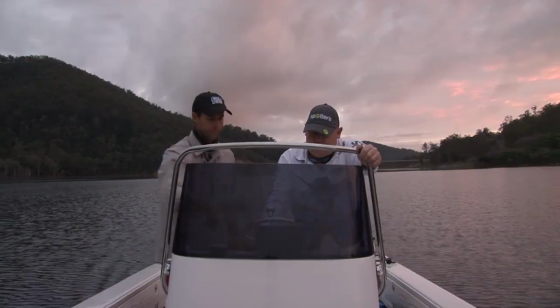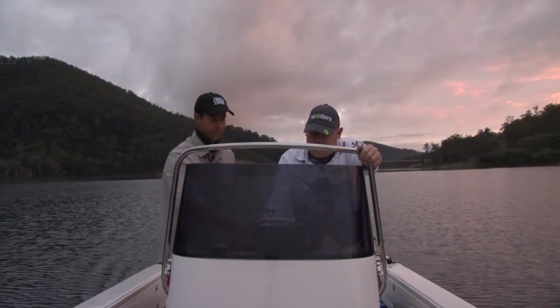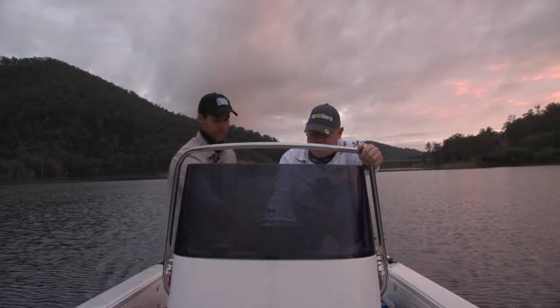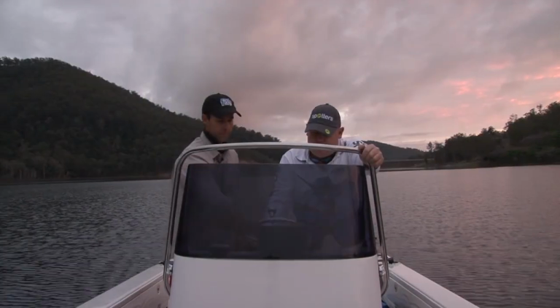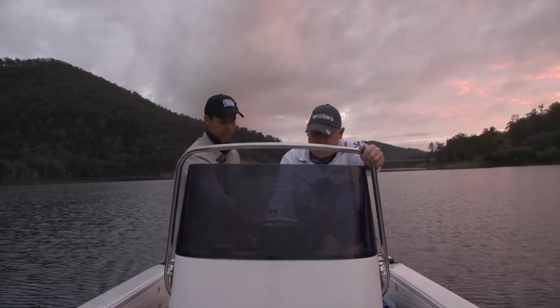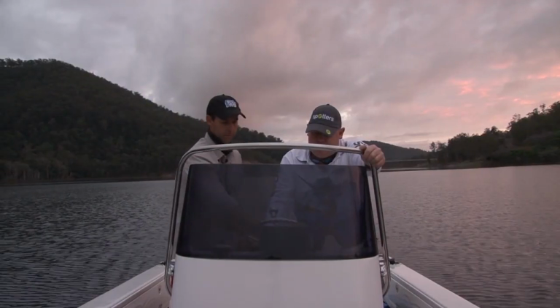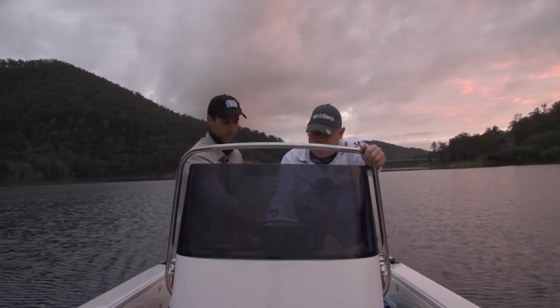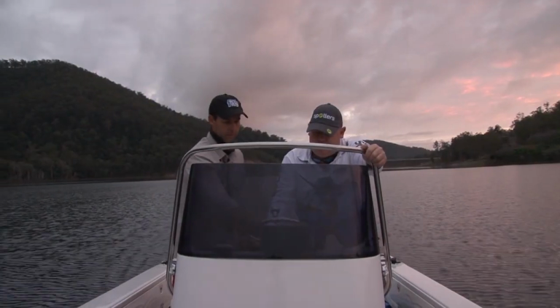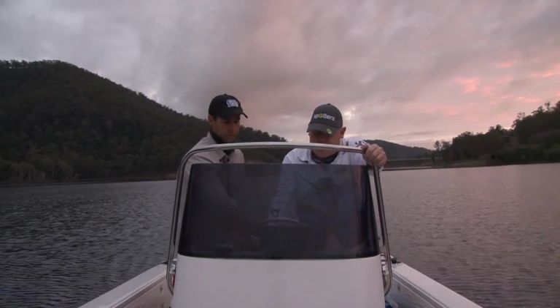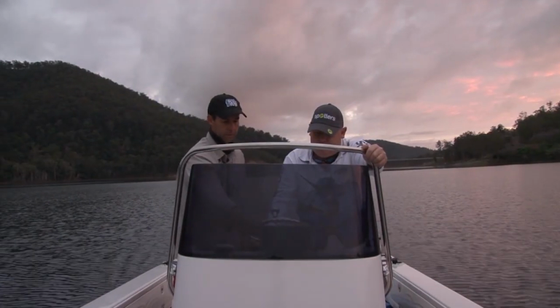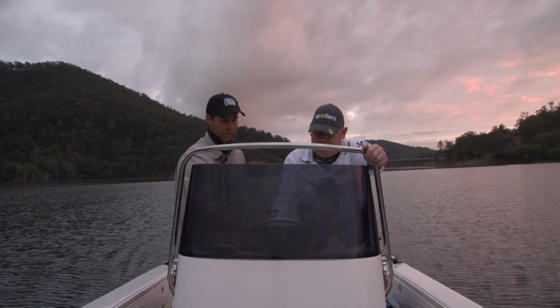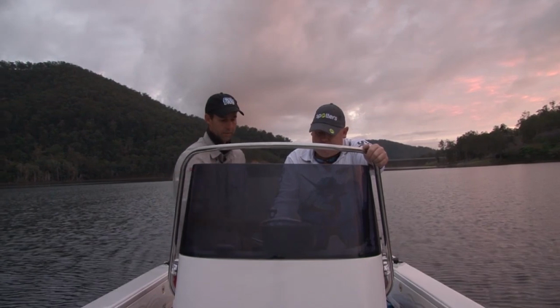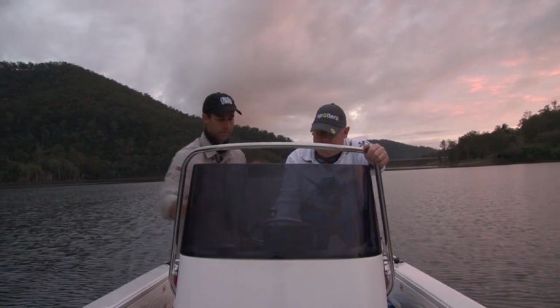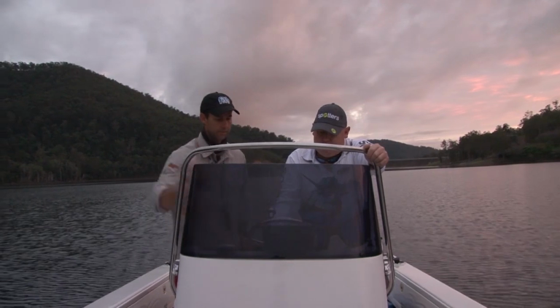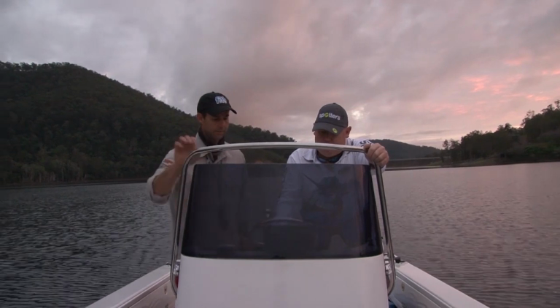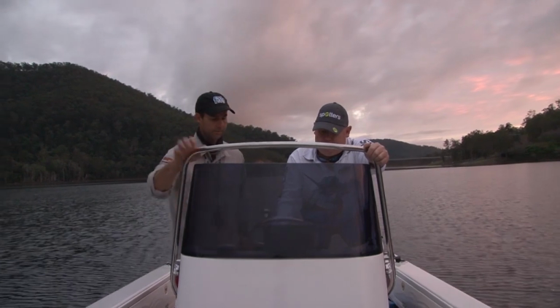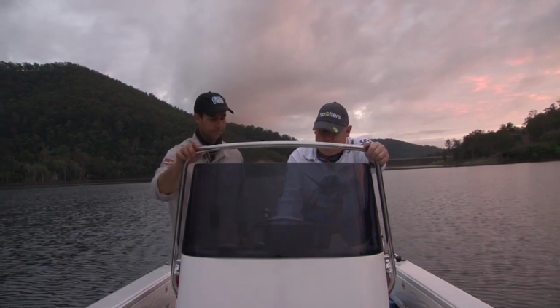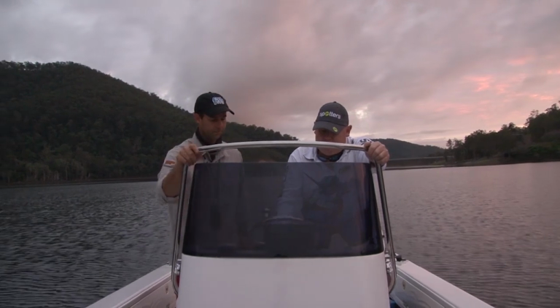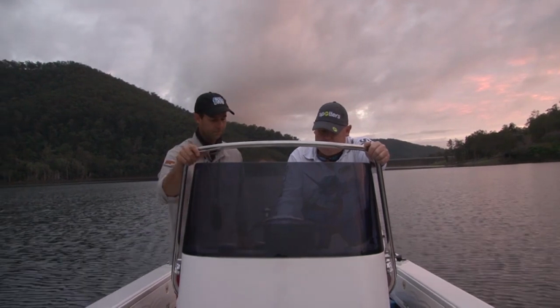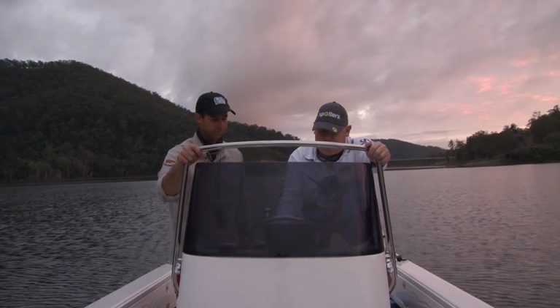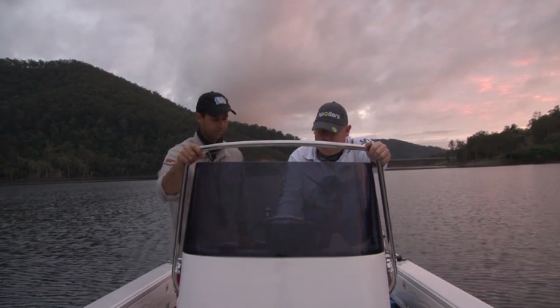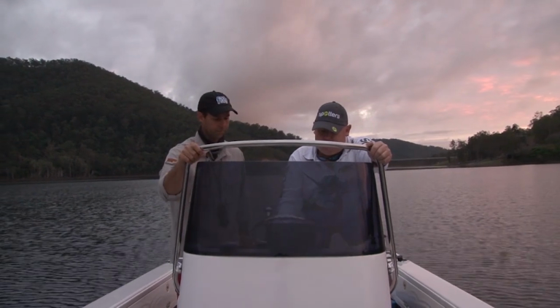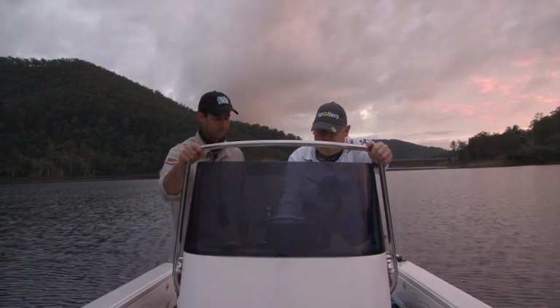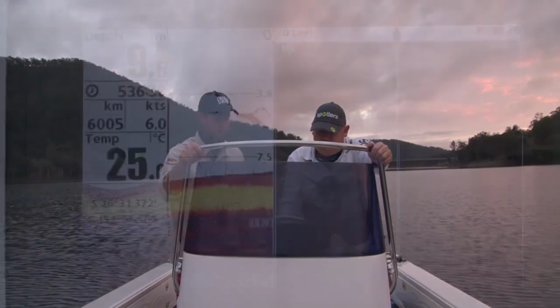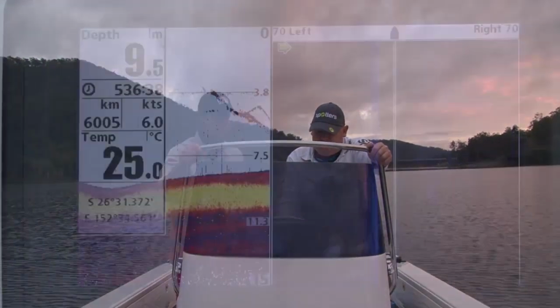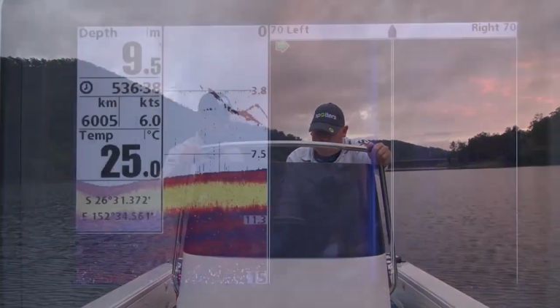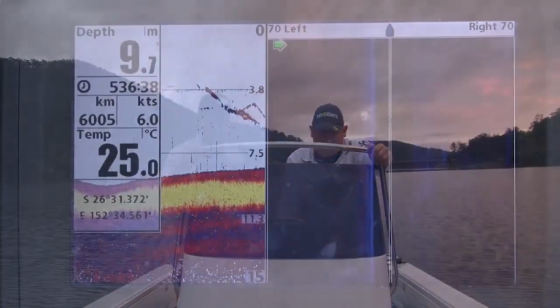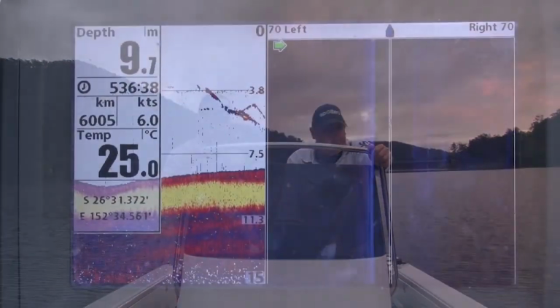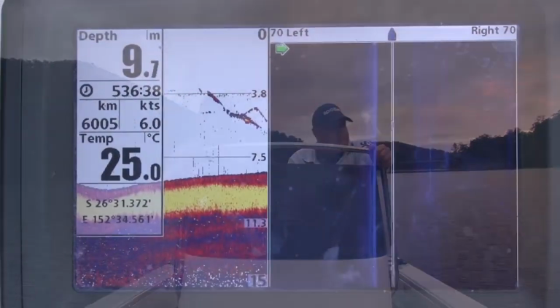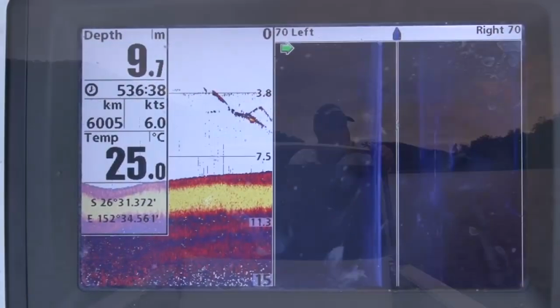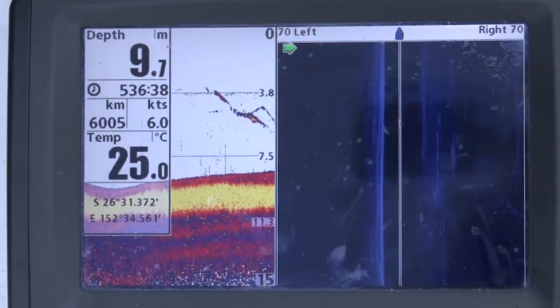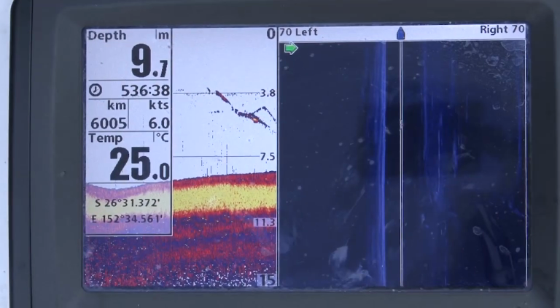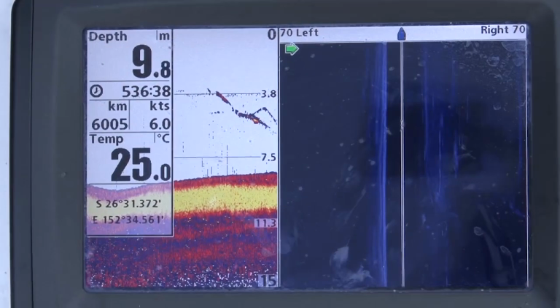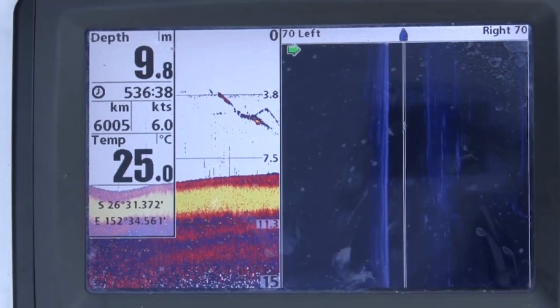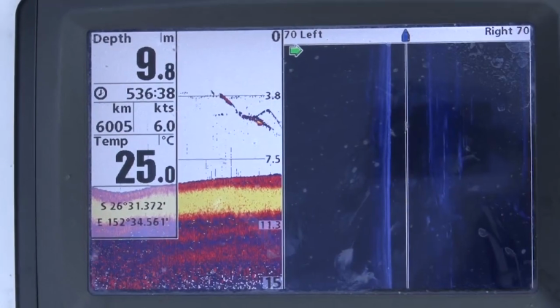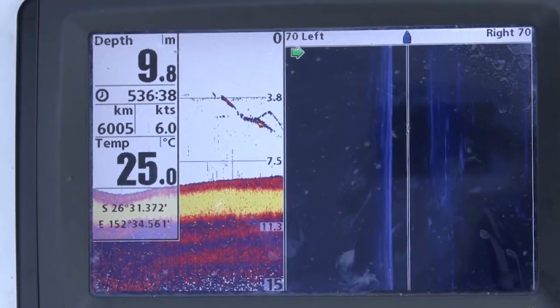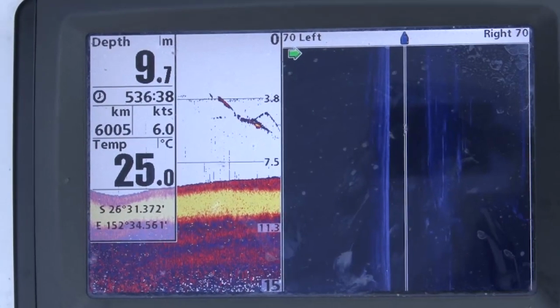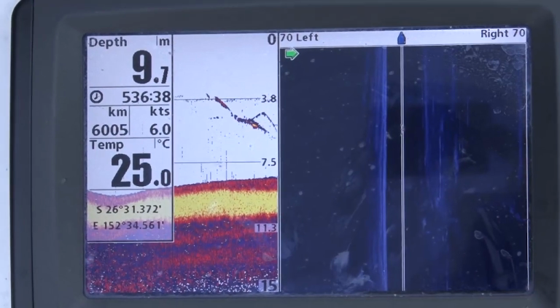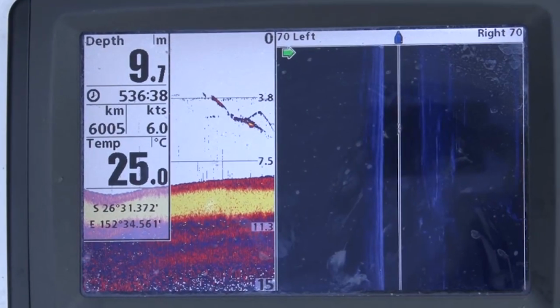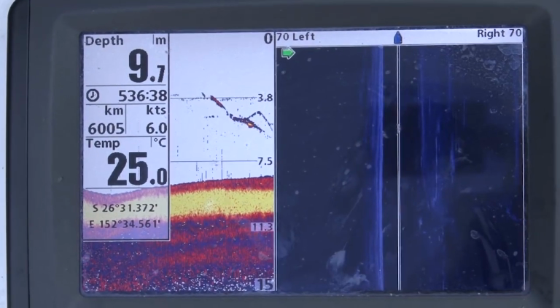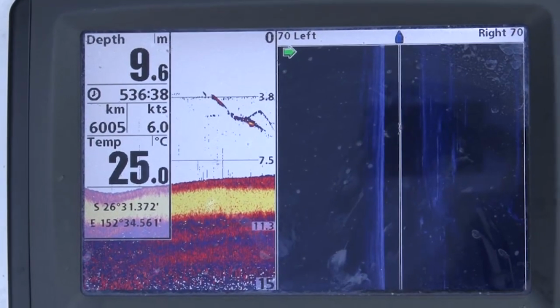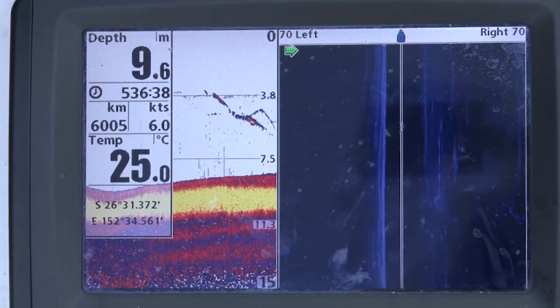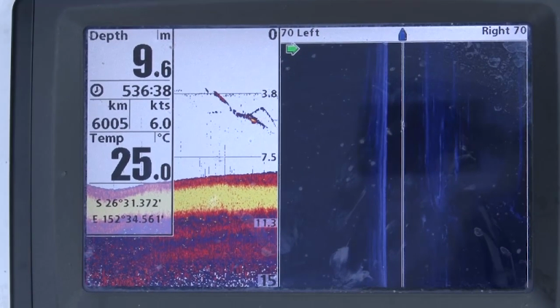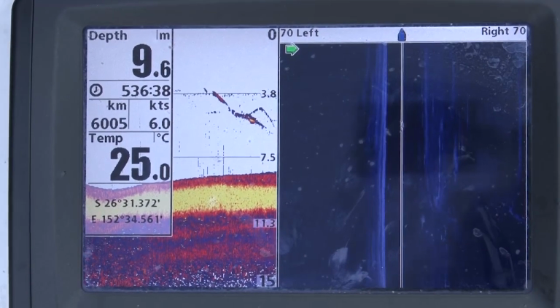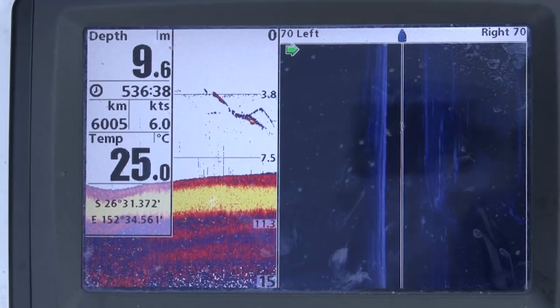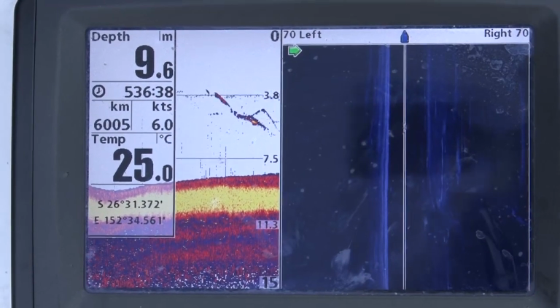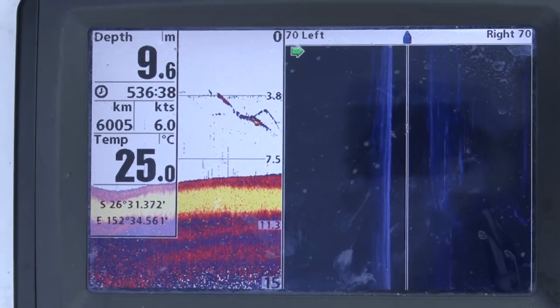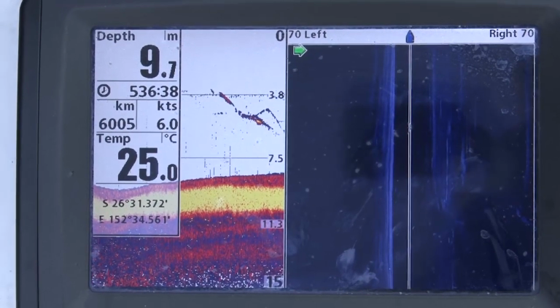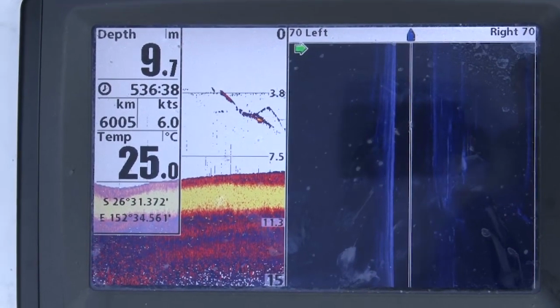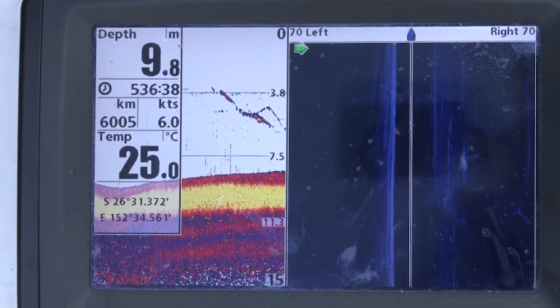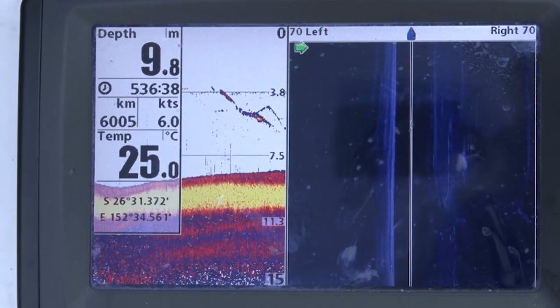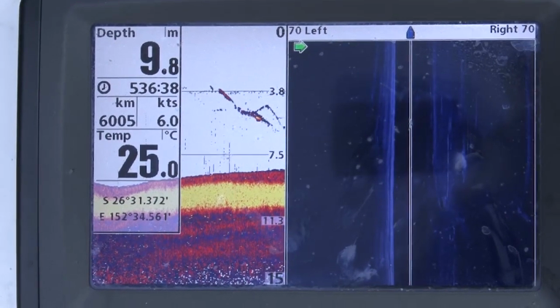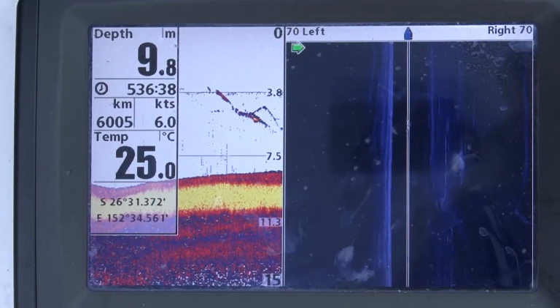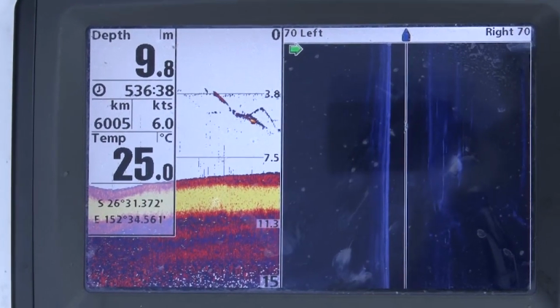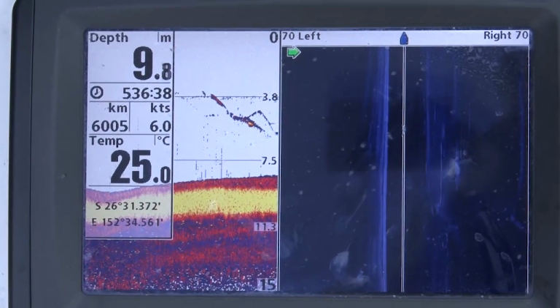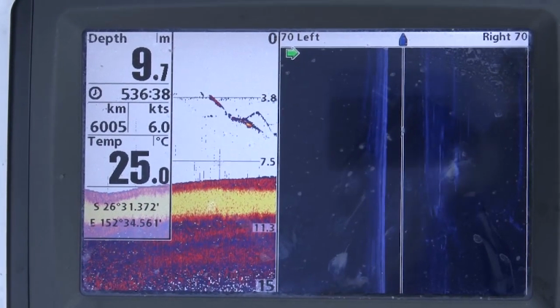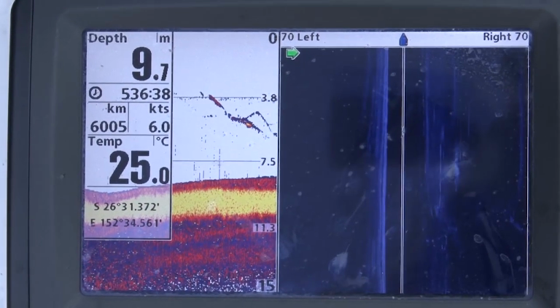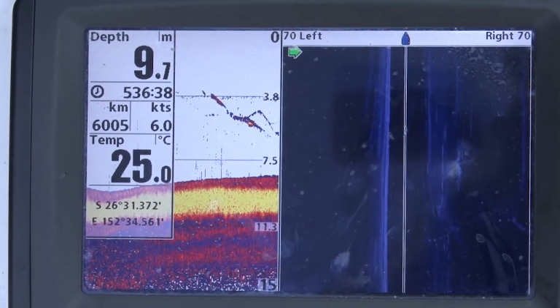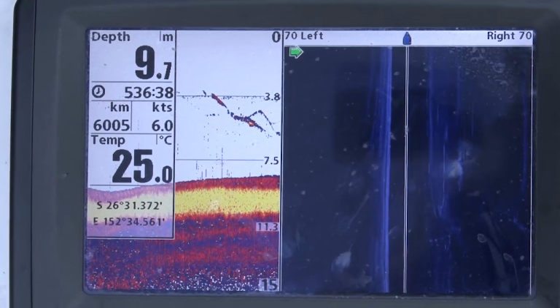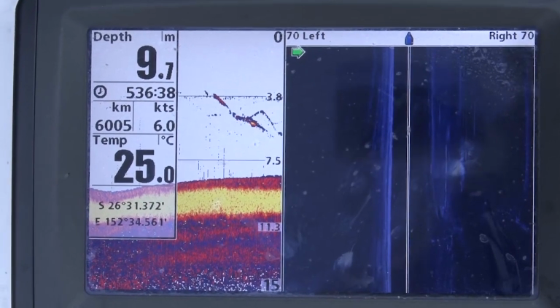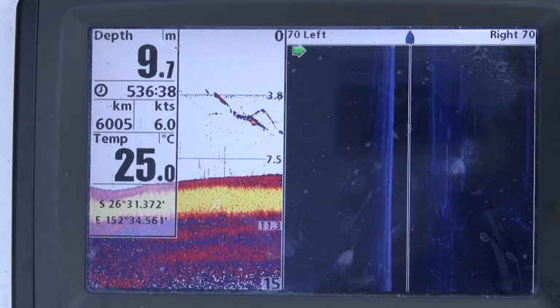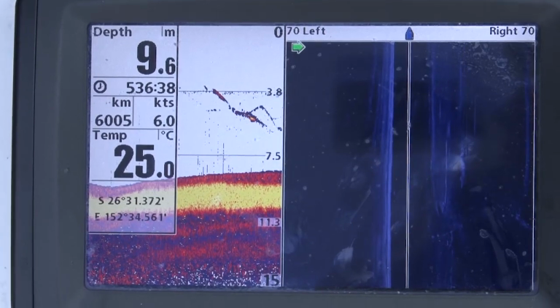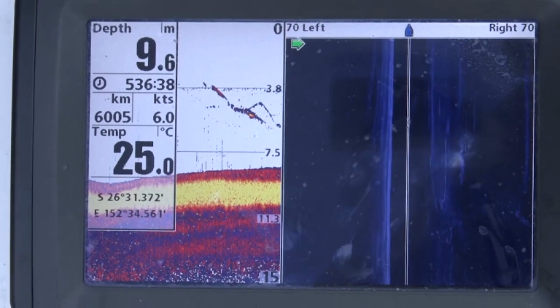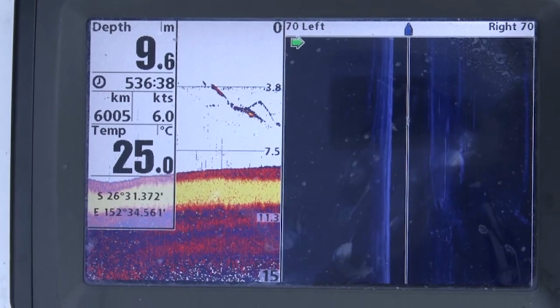A couple of fish there, just on that rise. There's a few fish there.